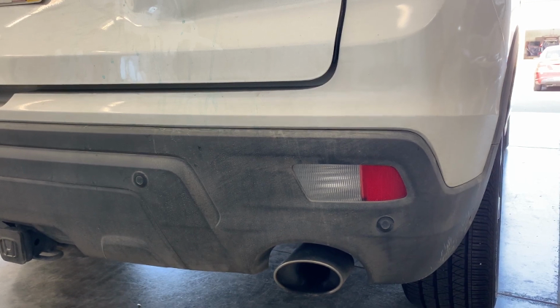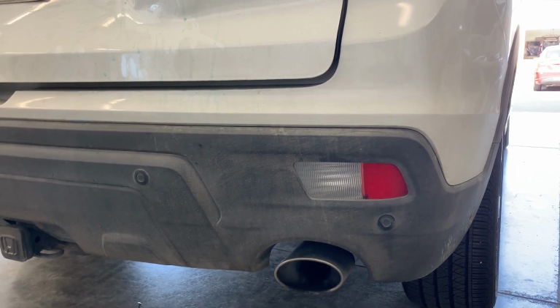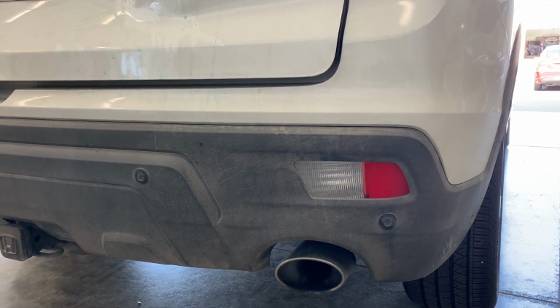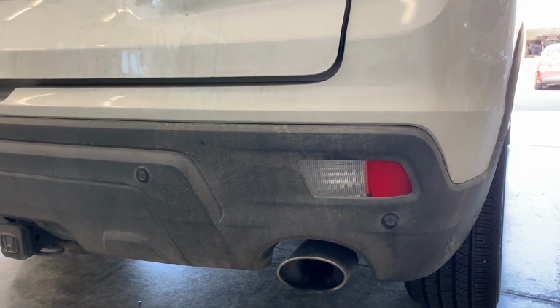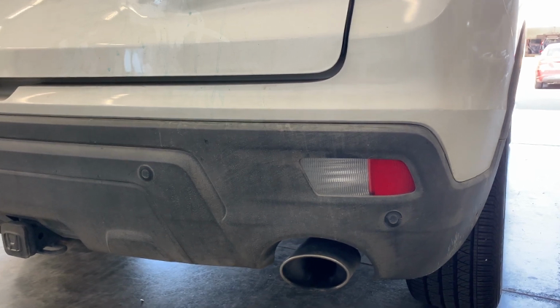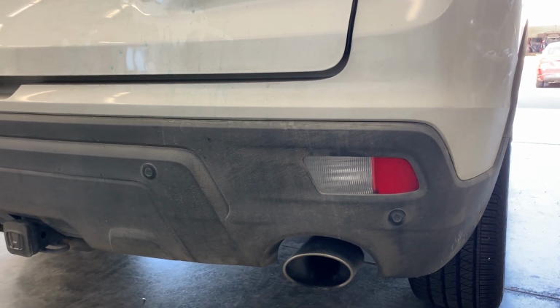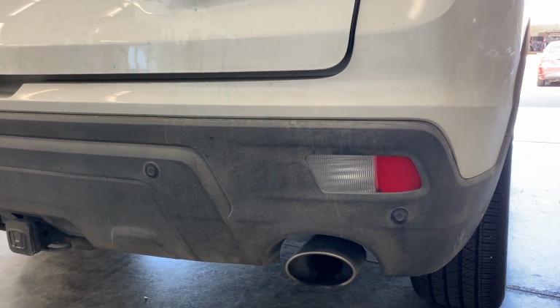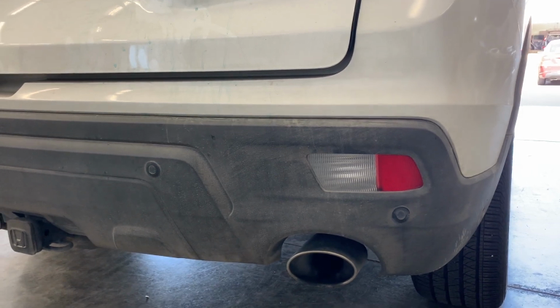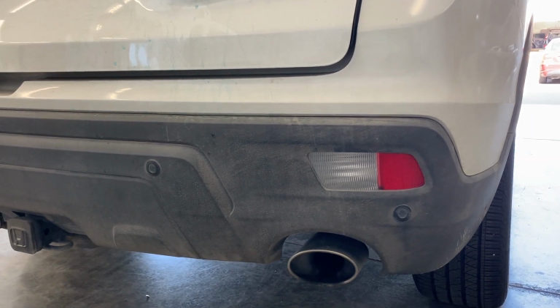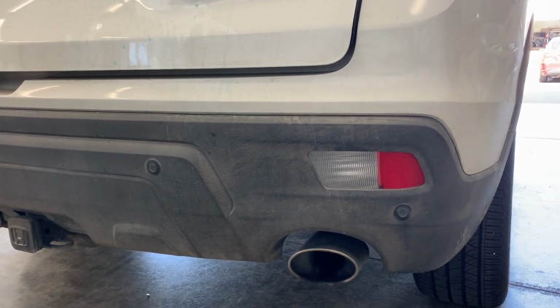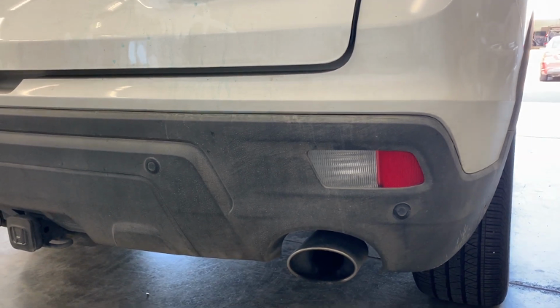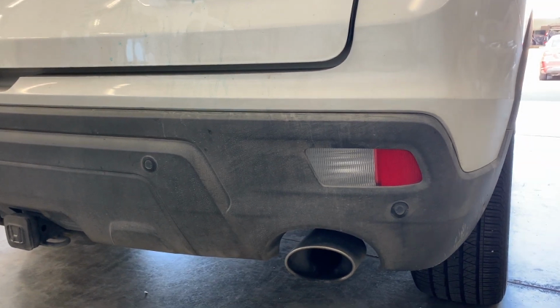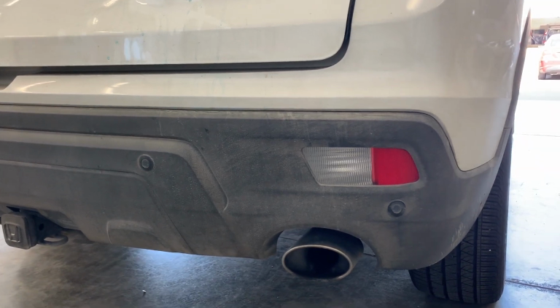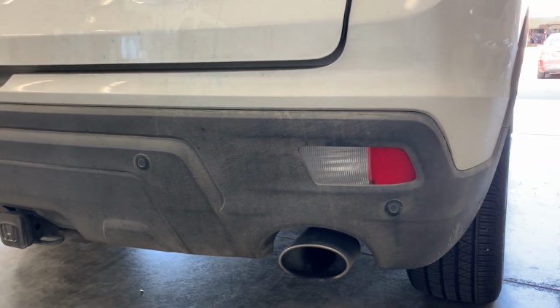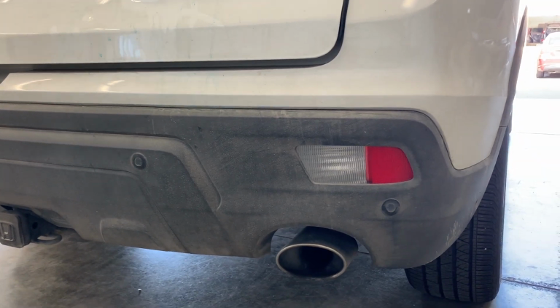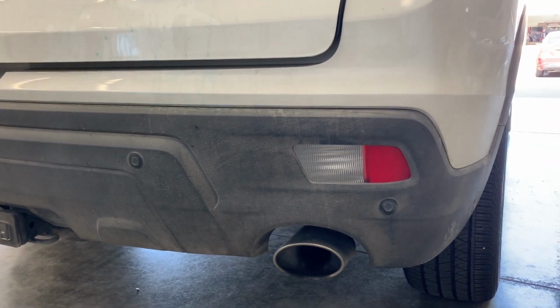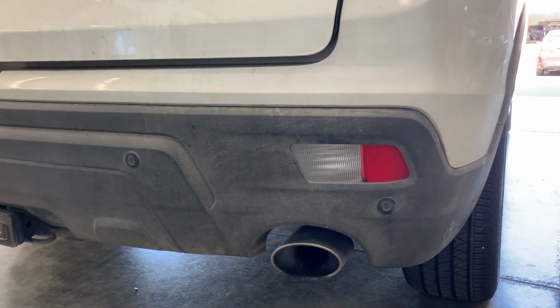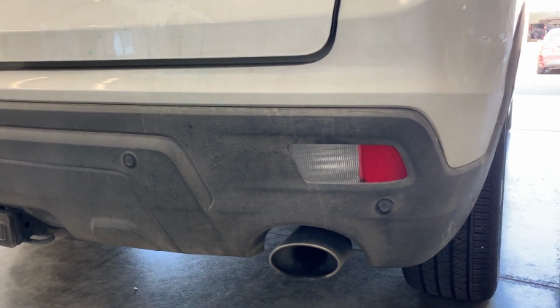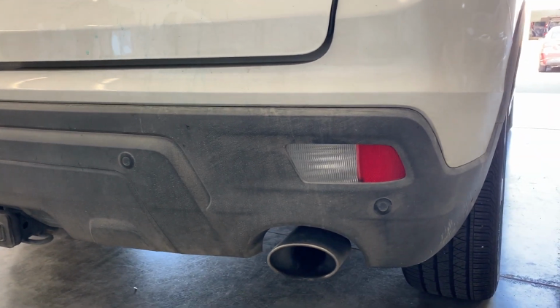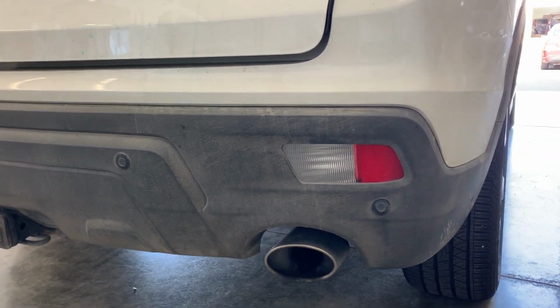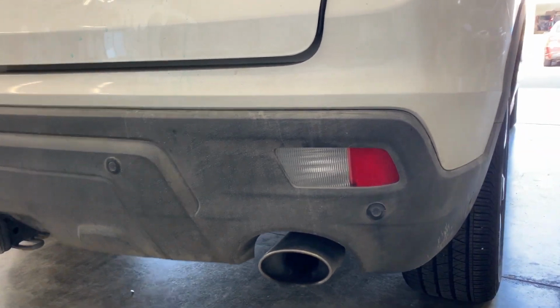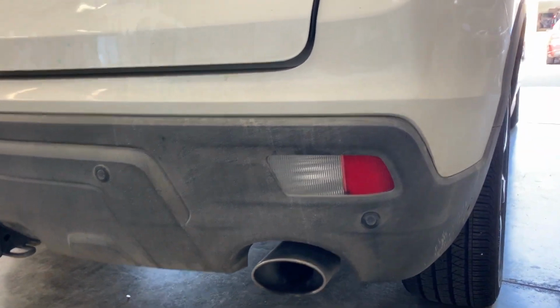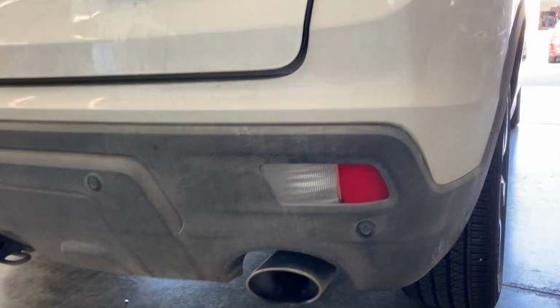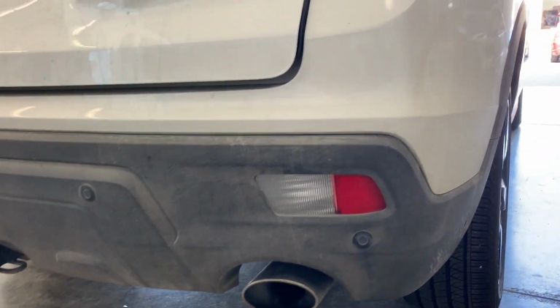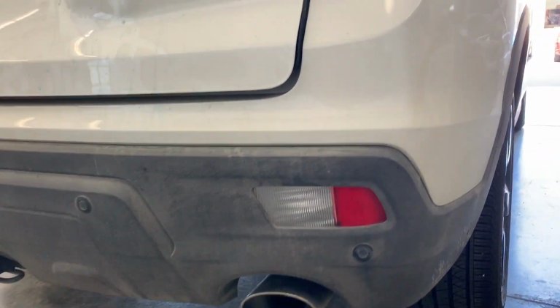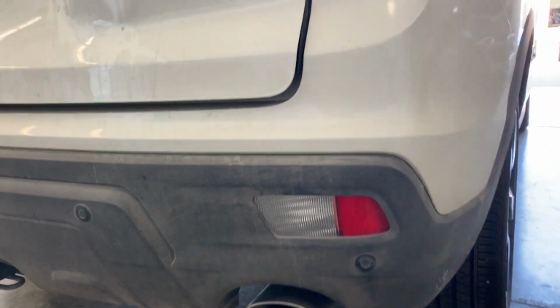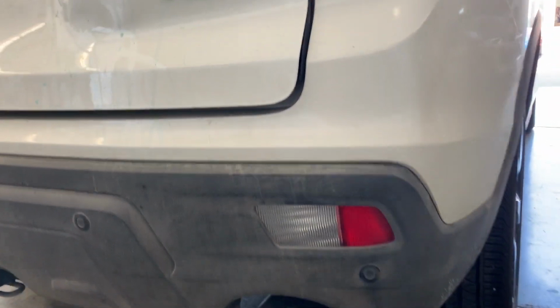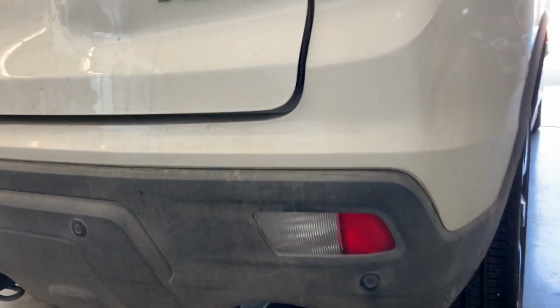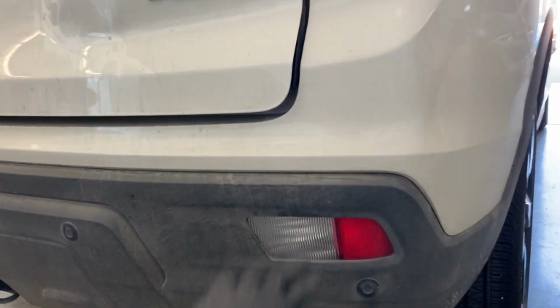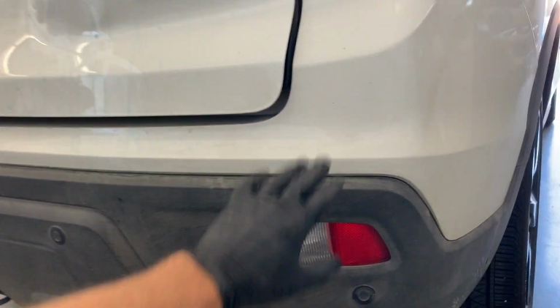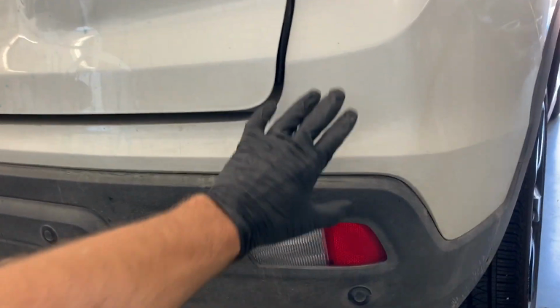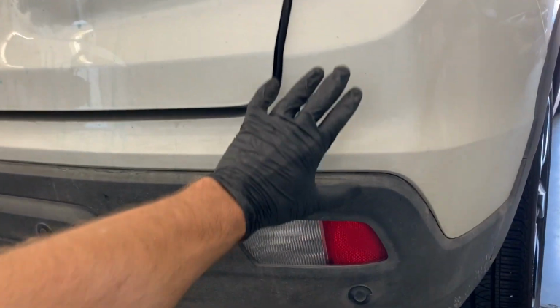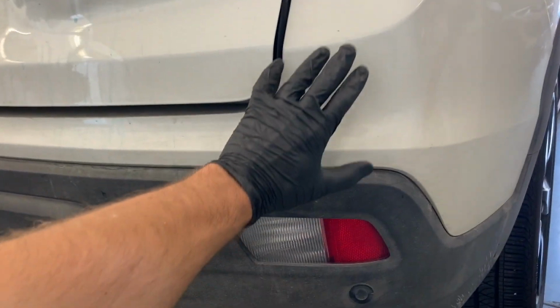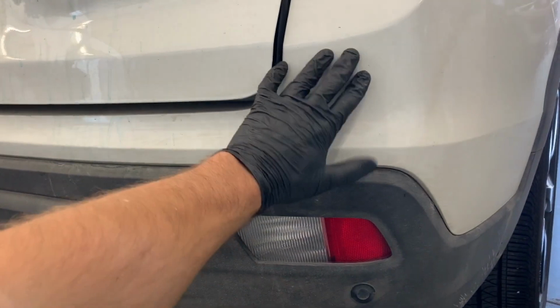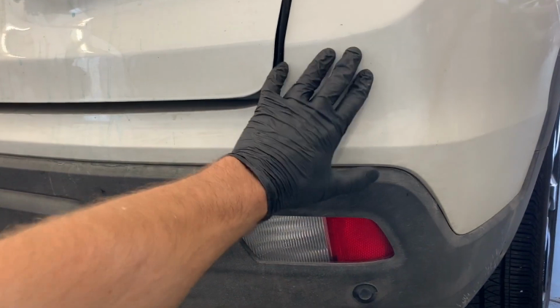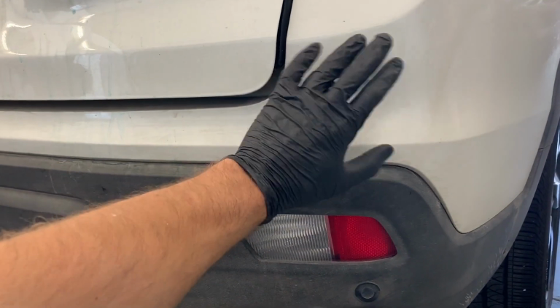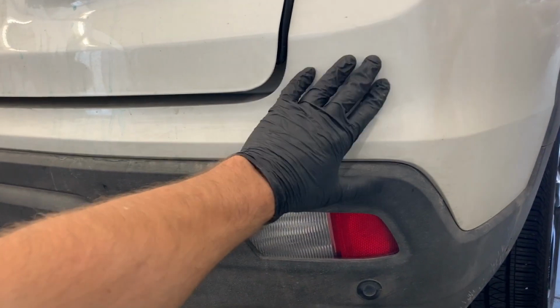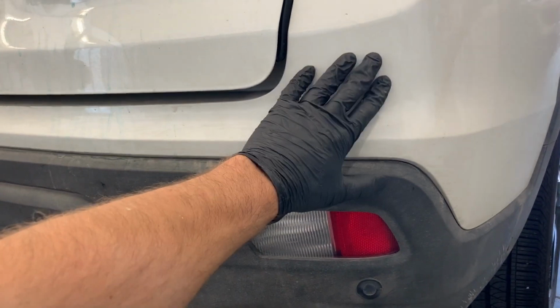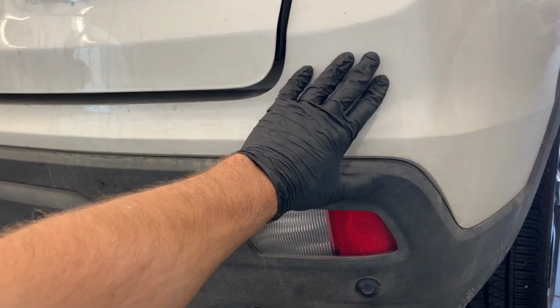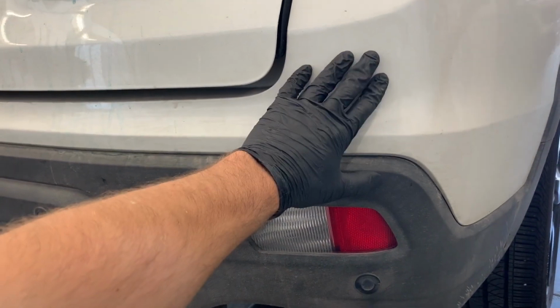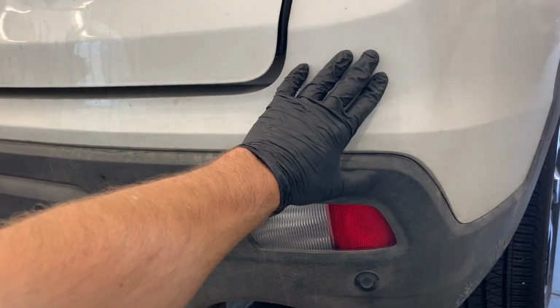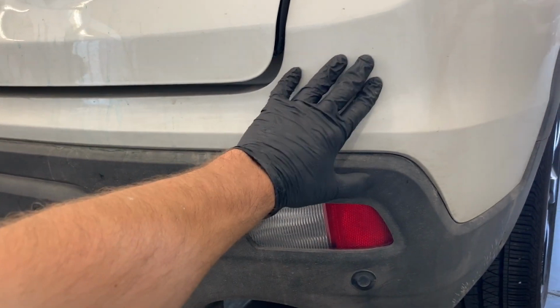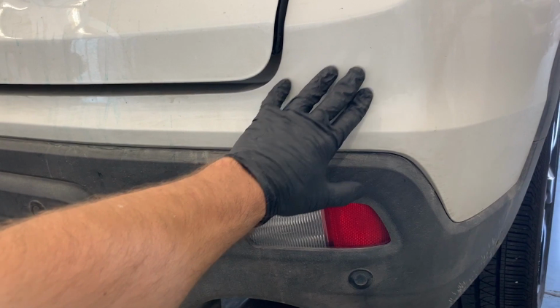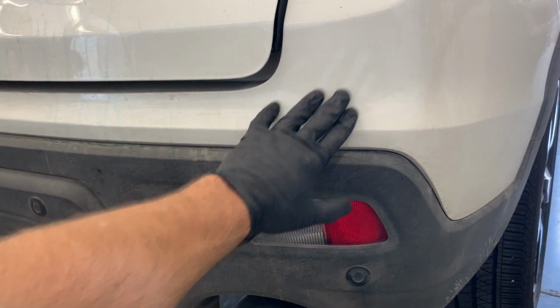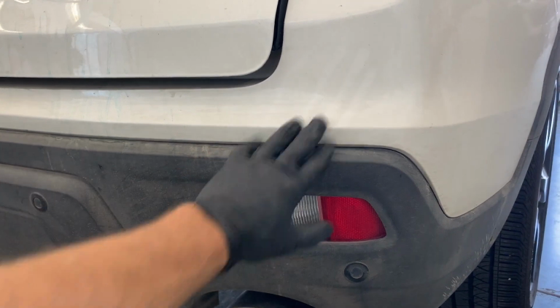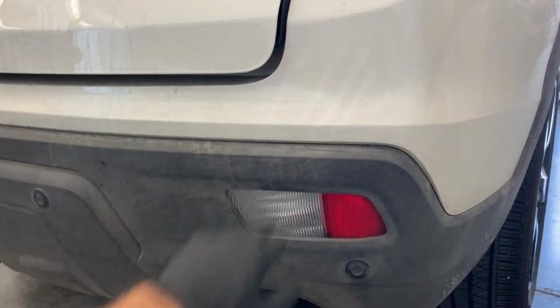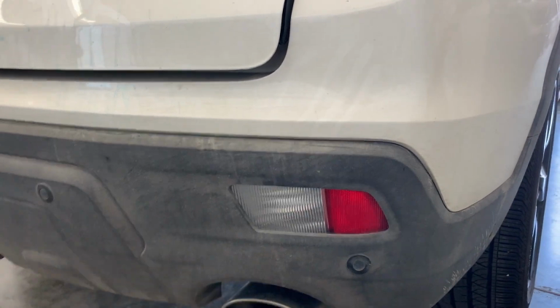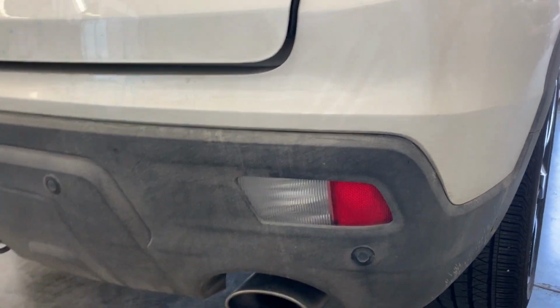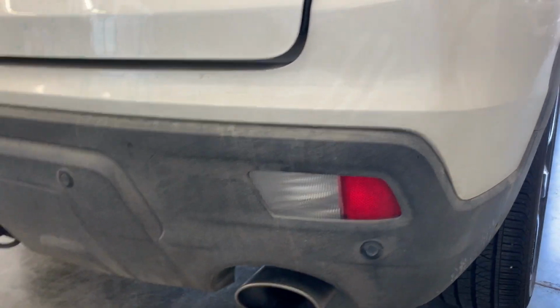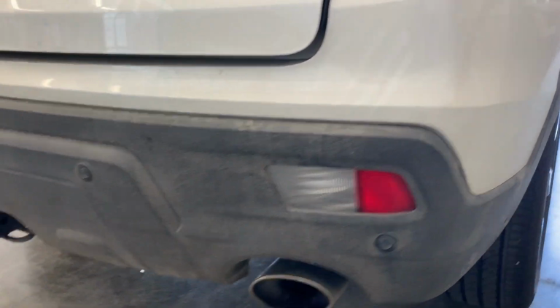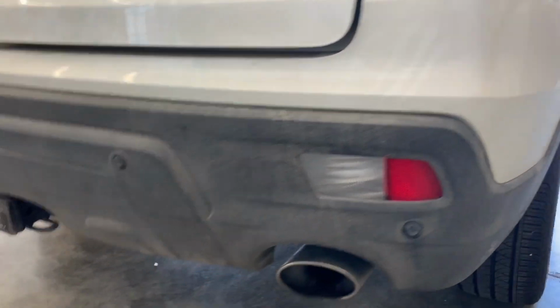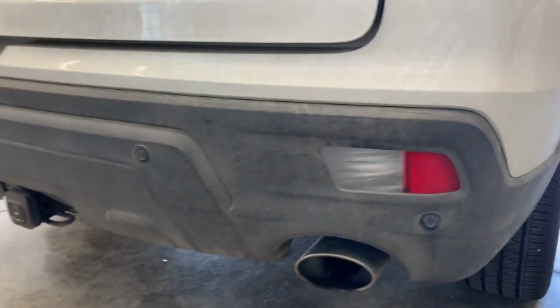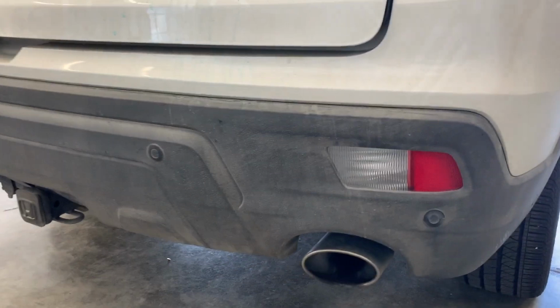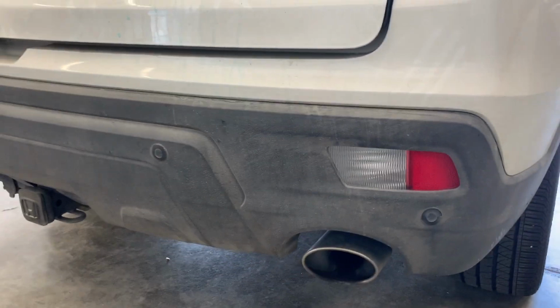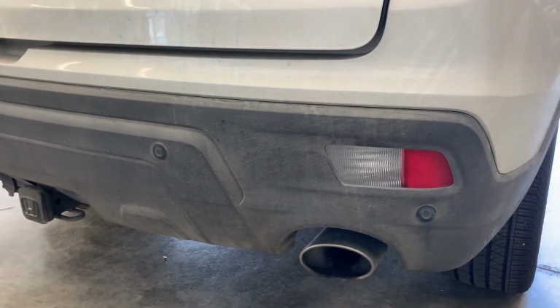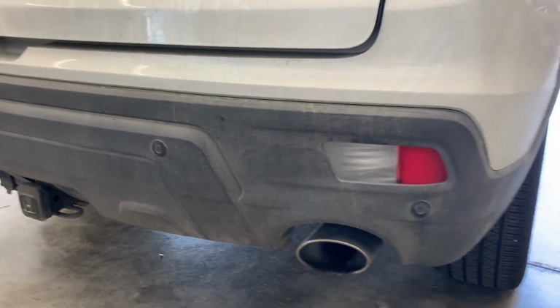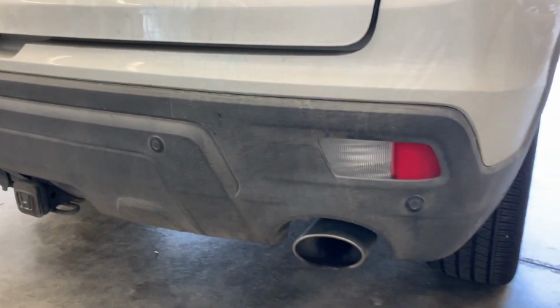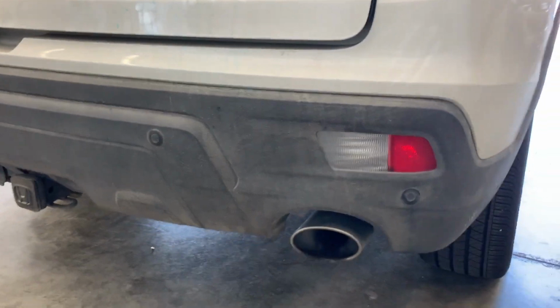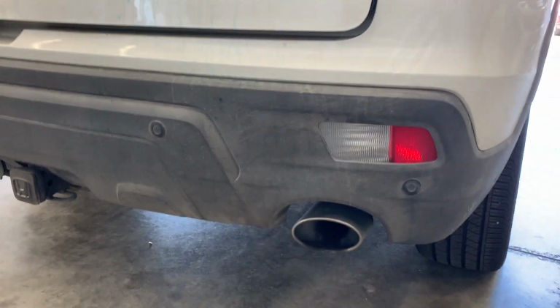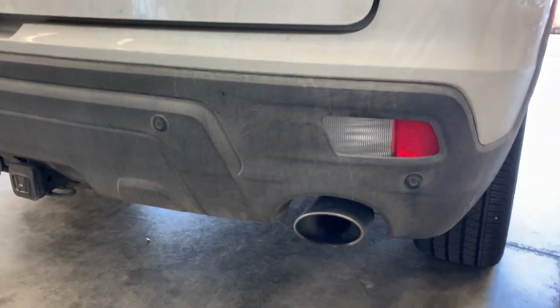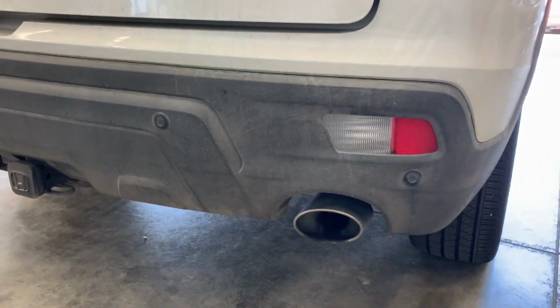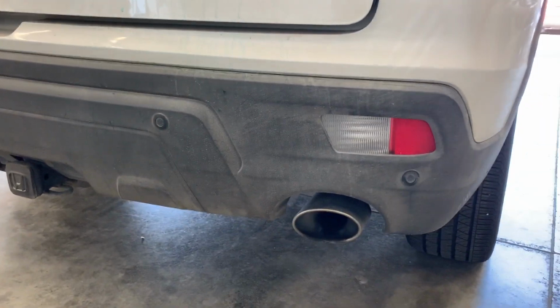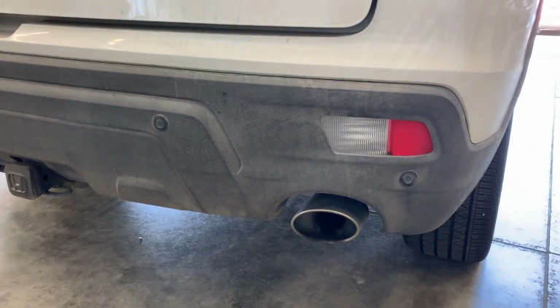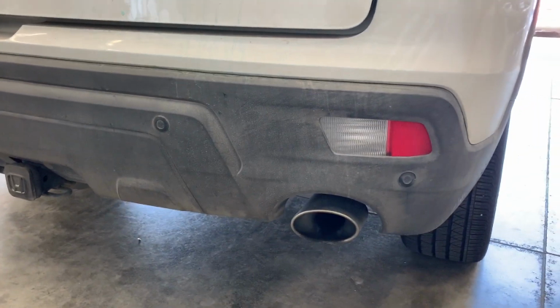Hey, what's up guys? In this video, I'm going to show you how to remove the rear bumper cover on a Honda Passport.